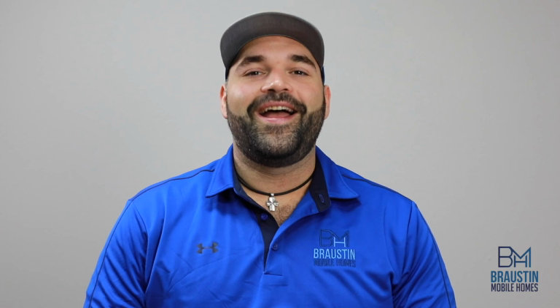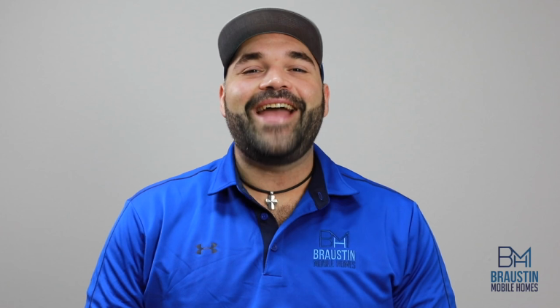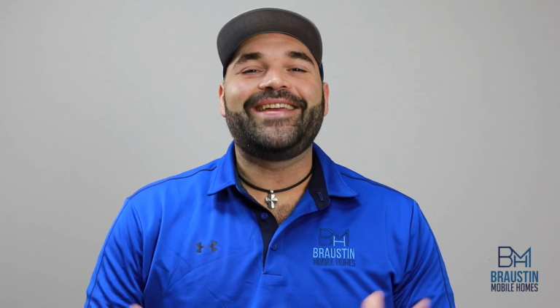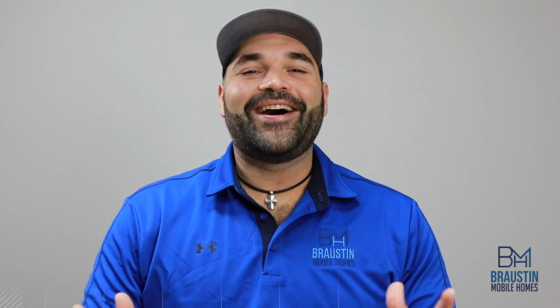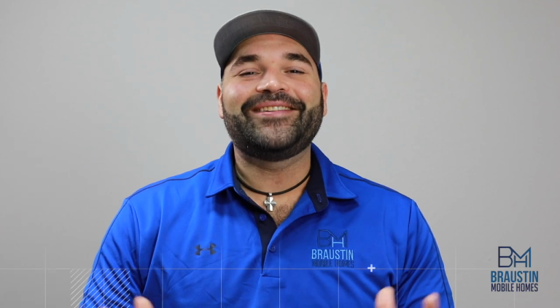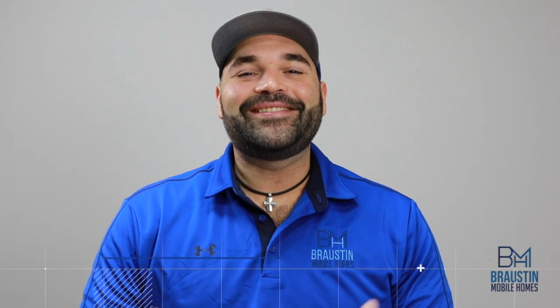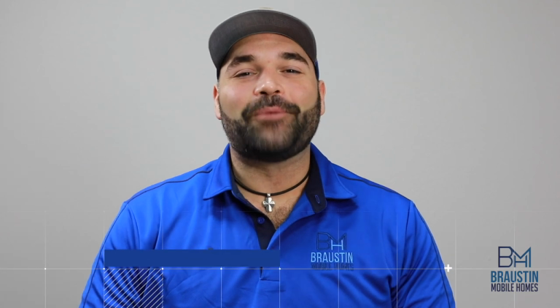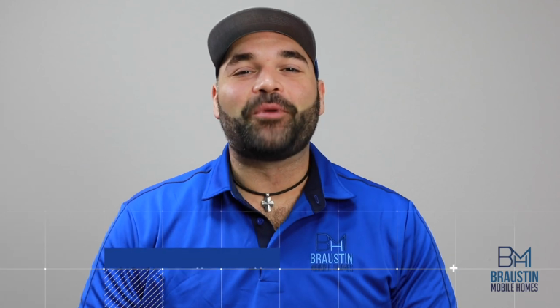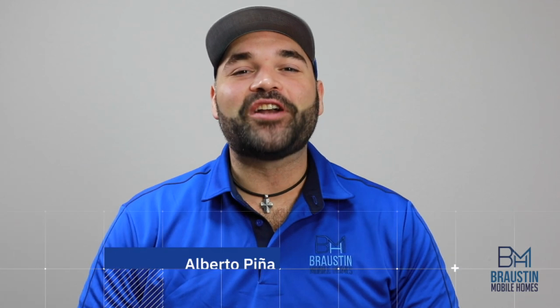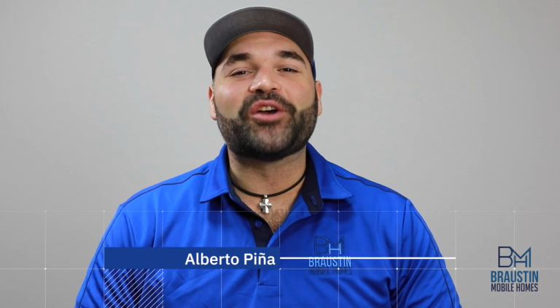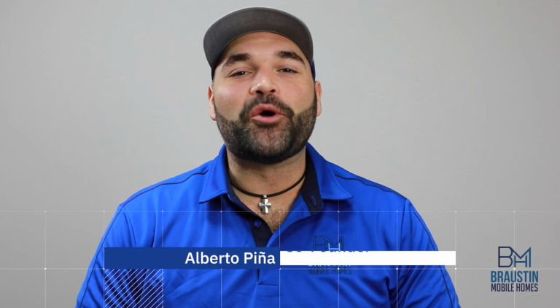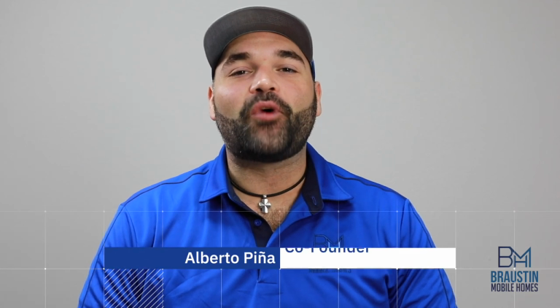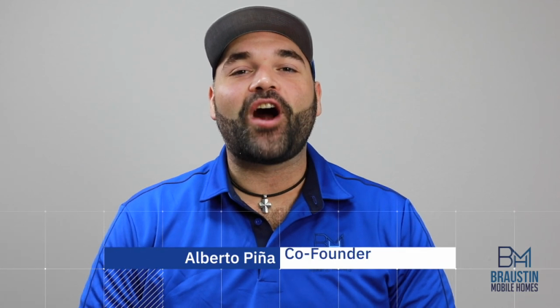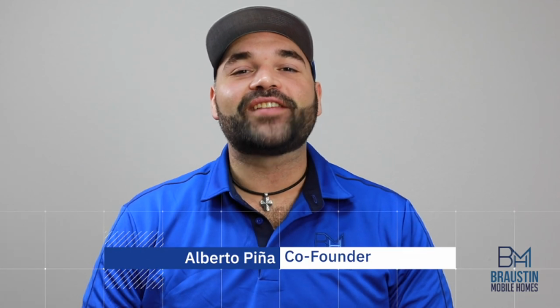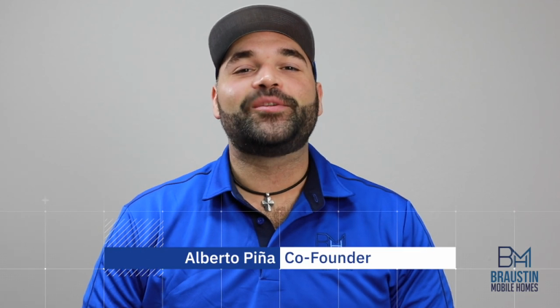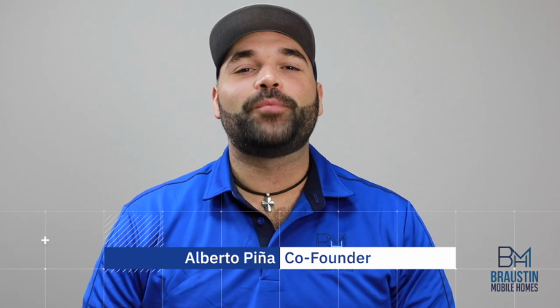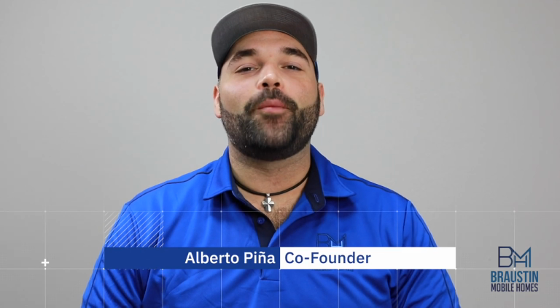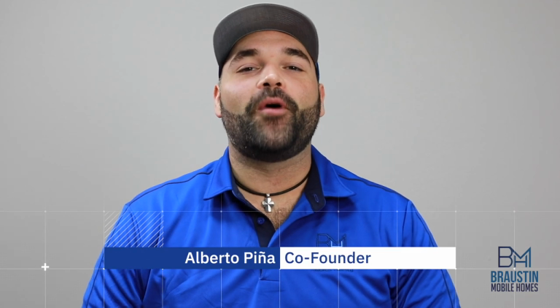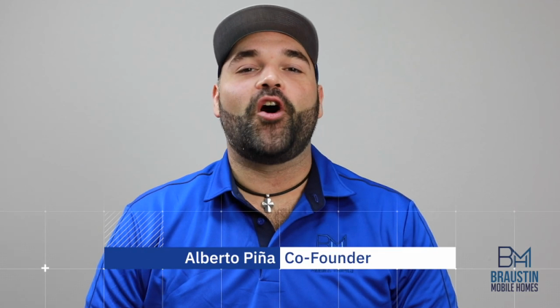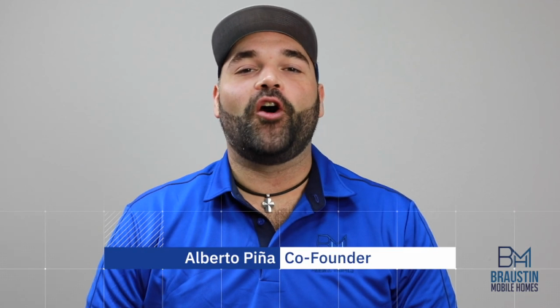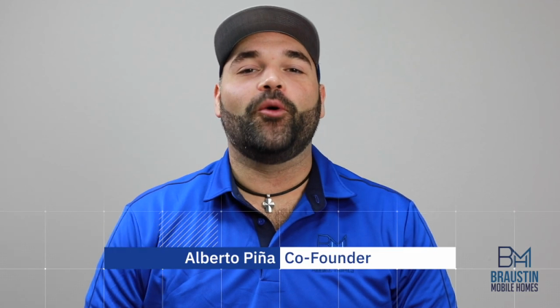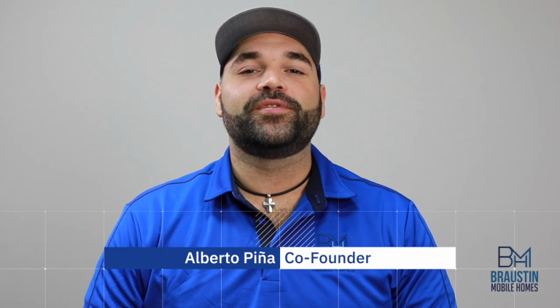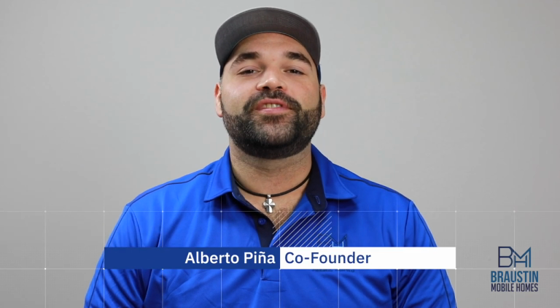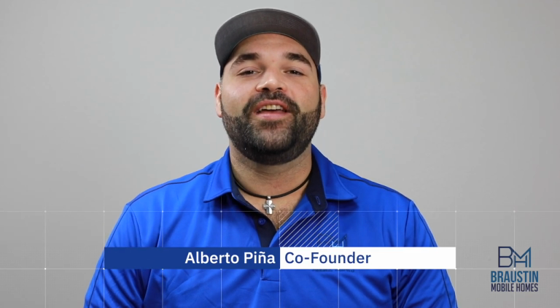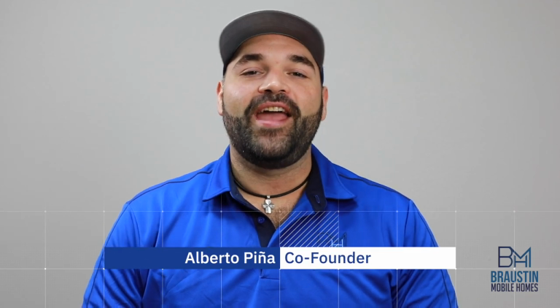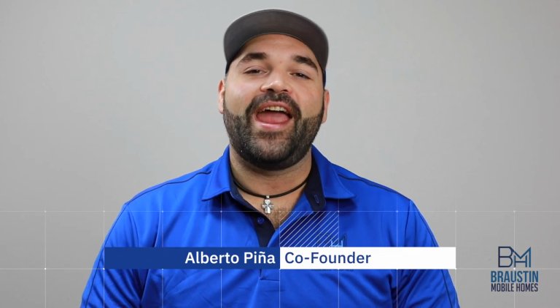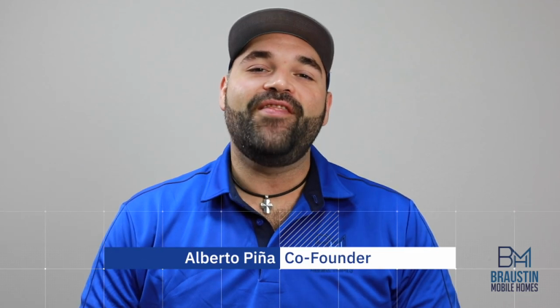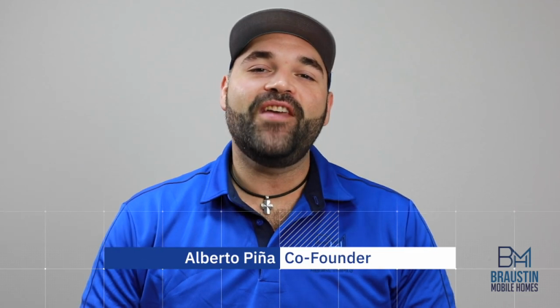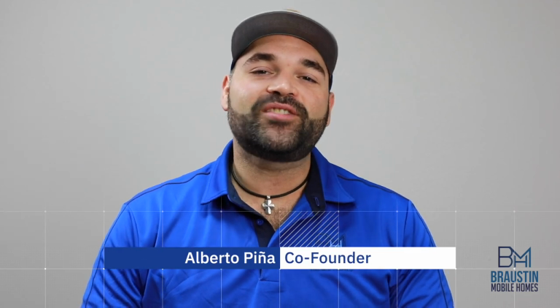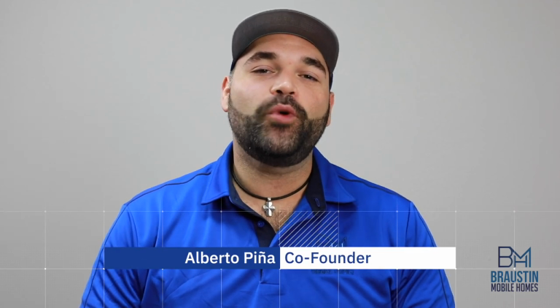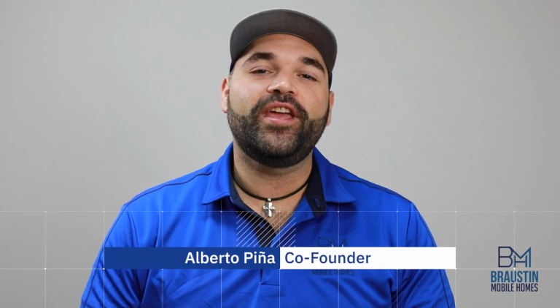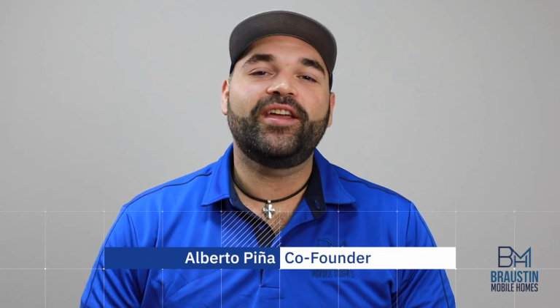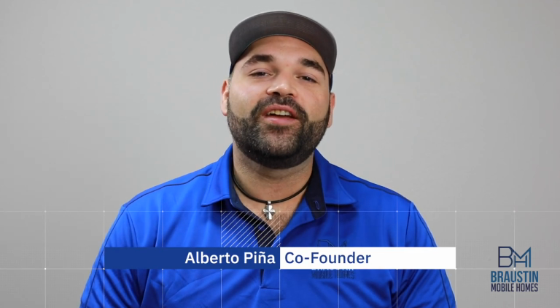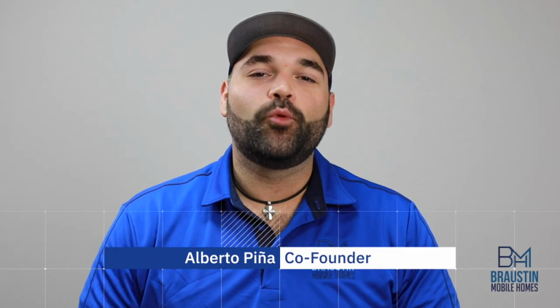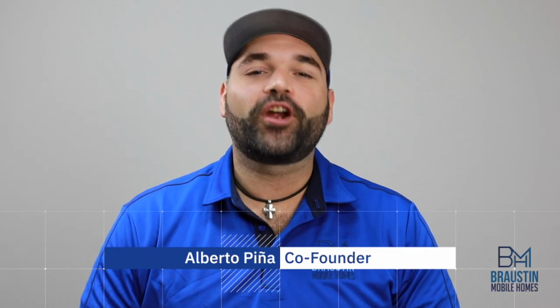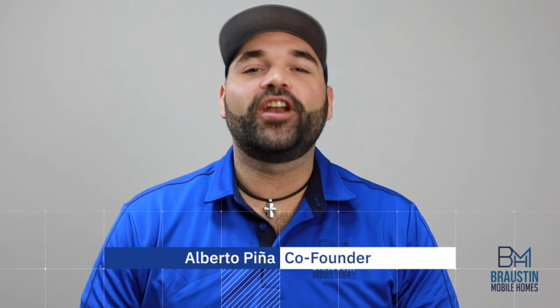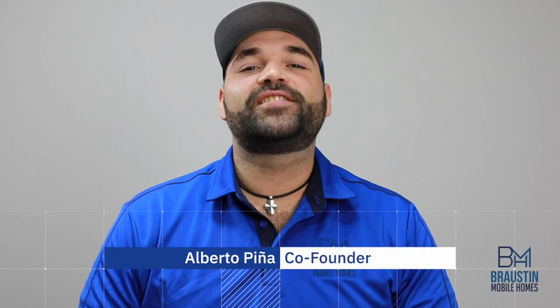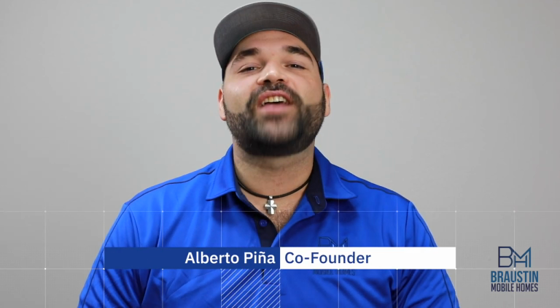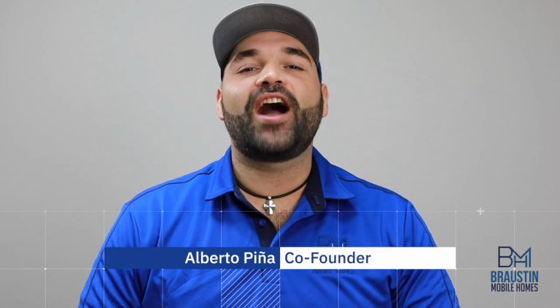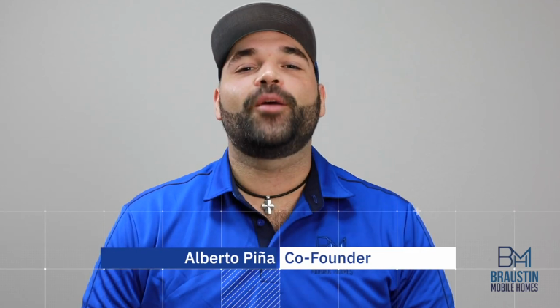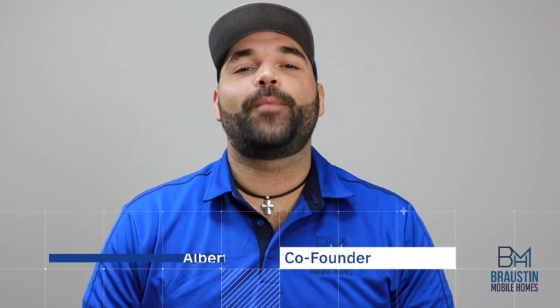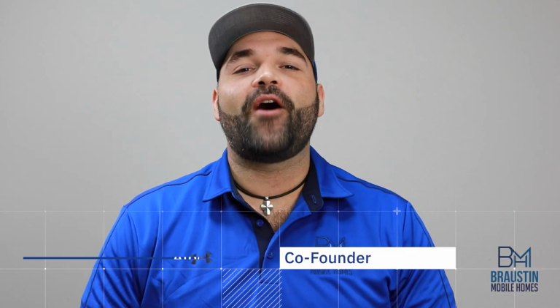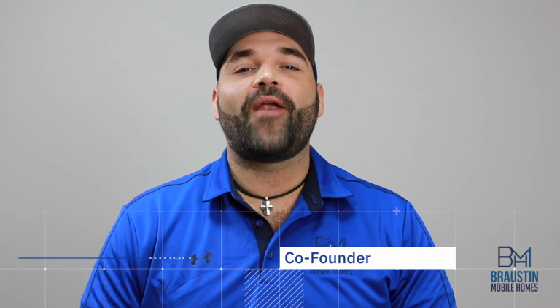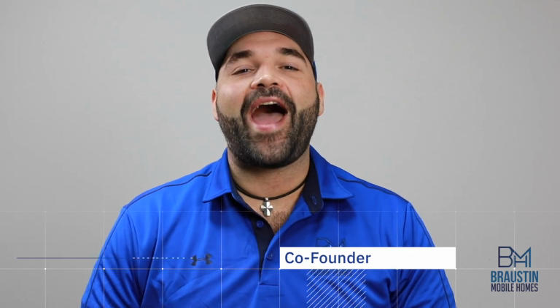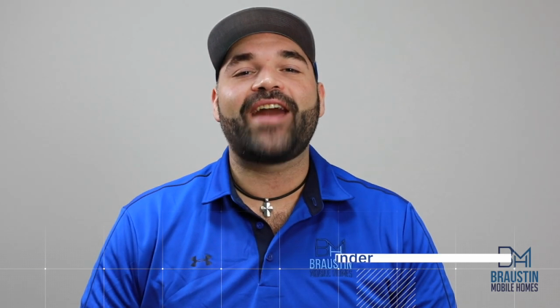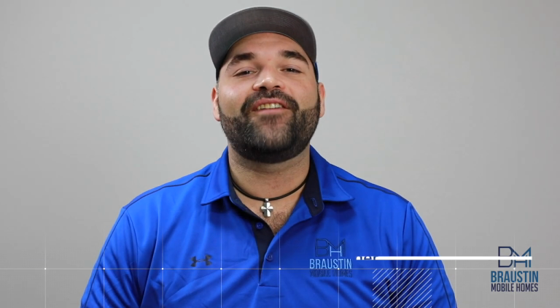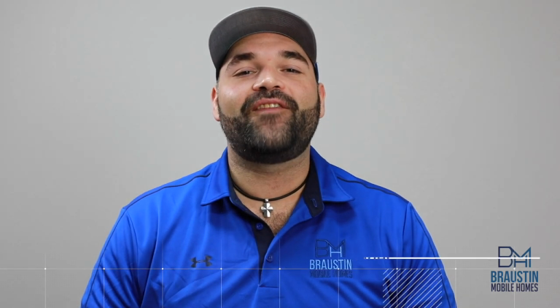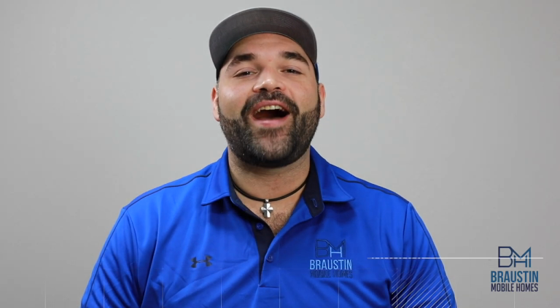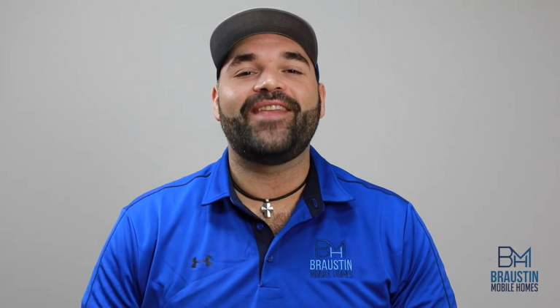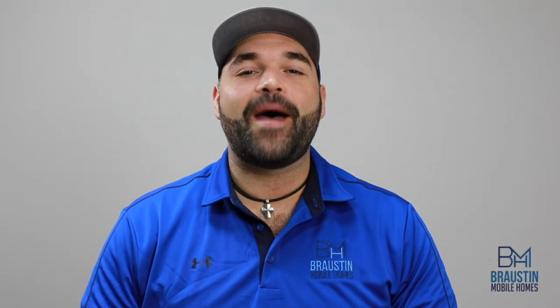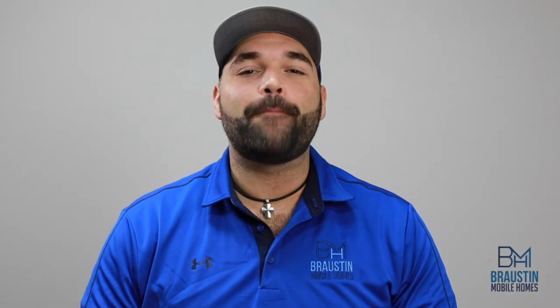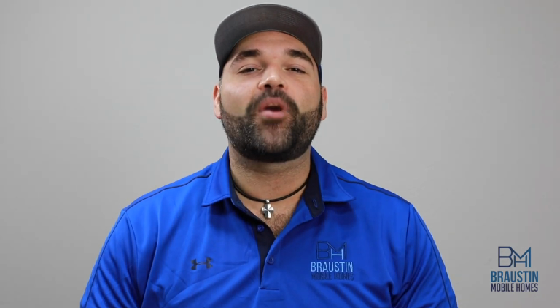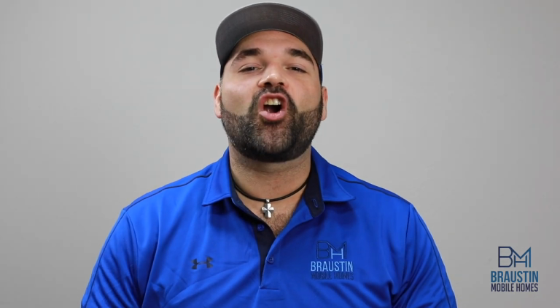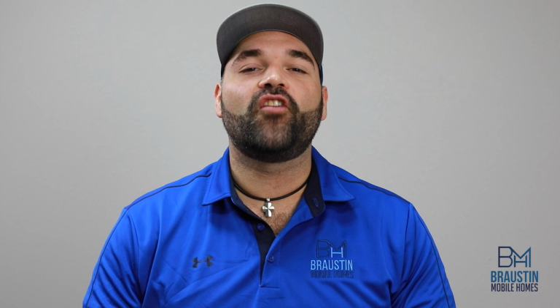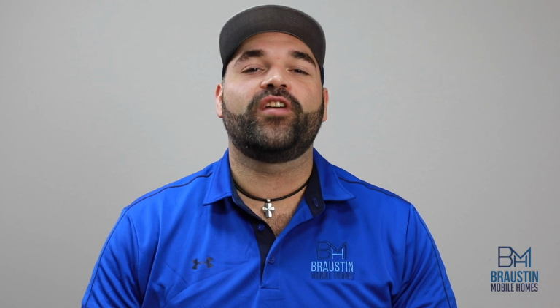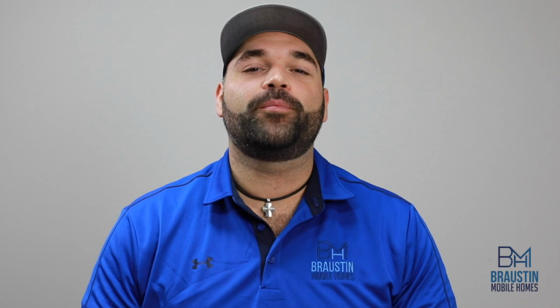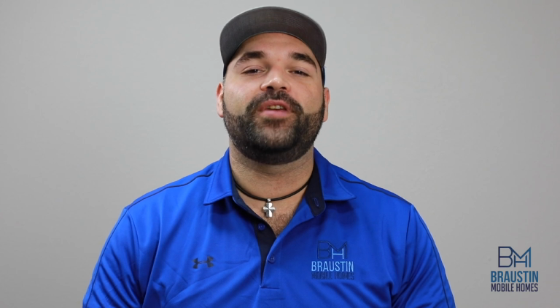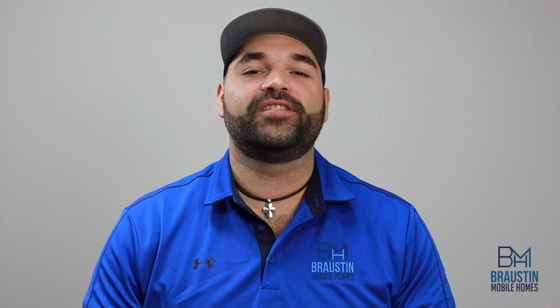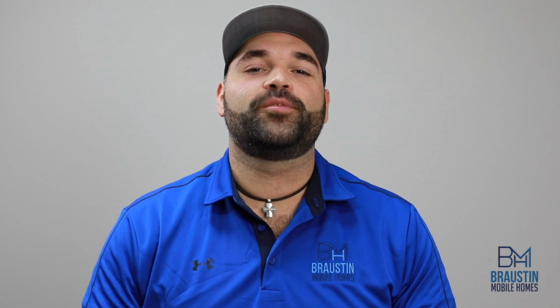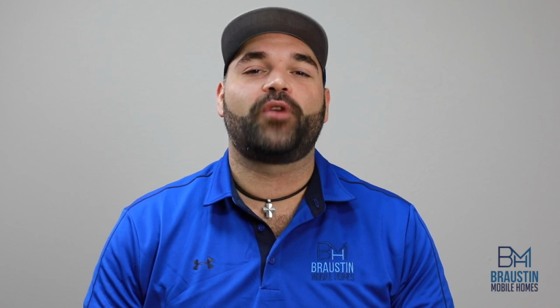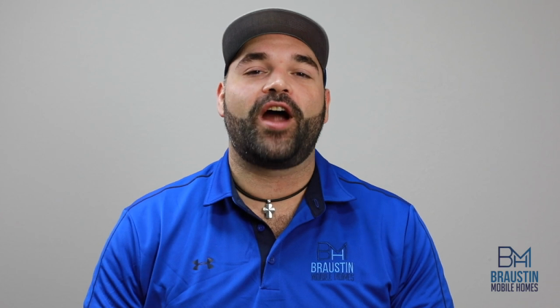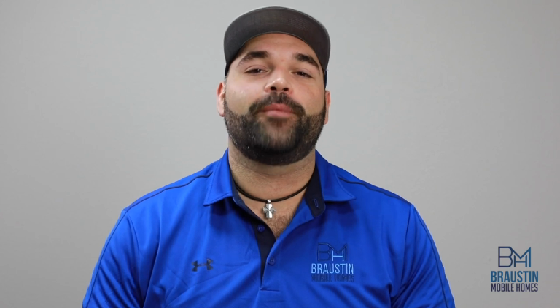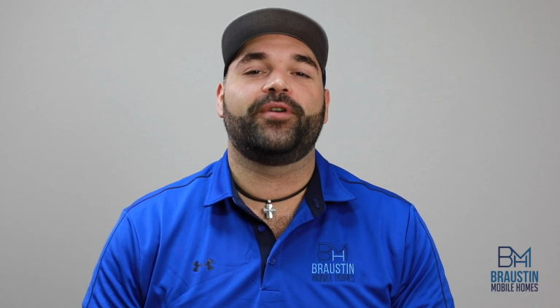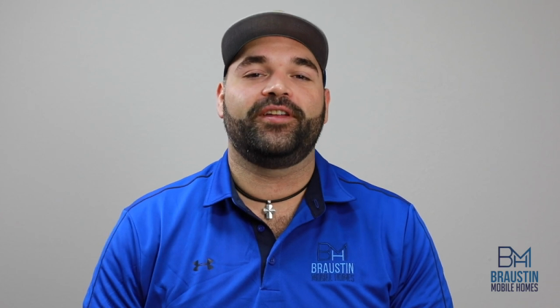Hey y'all, it's Alberto with Ralston Mobile Homes. And this week, we're going to talk about how to find that perfect piece of property.